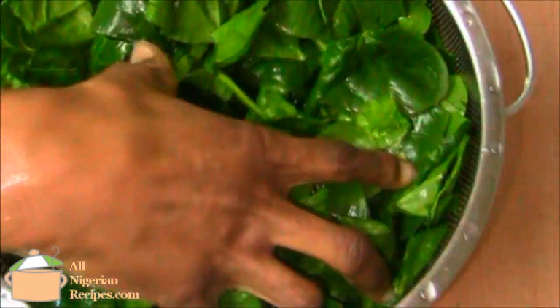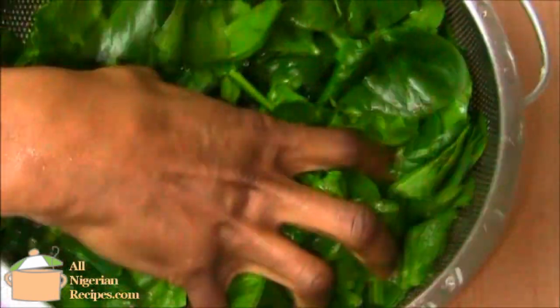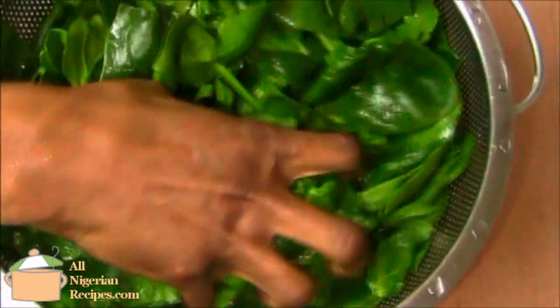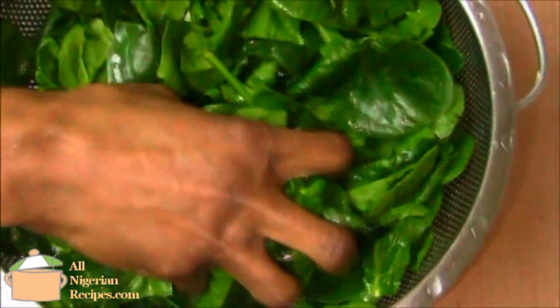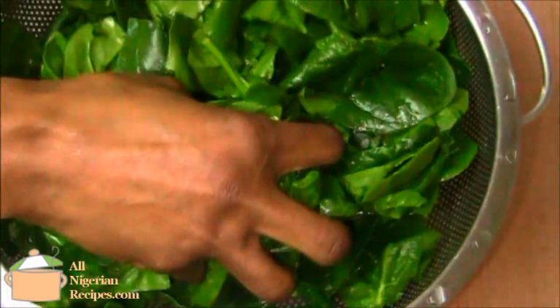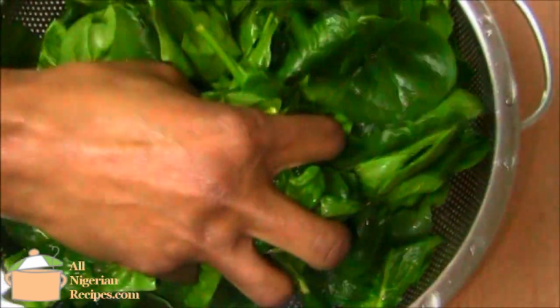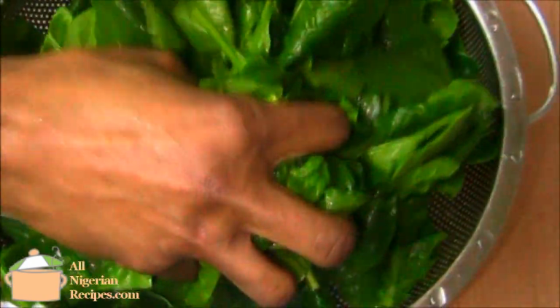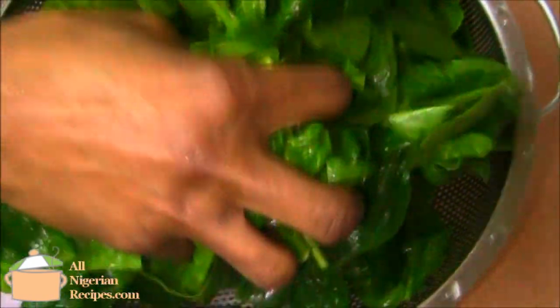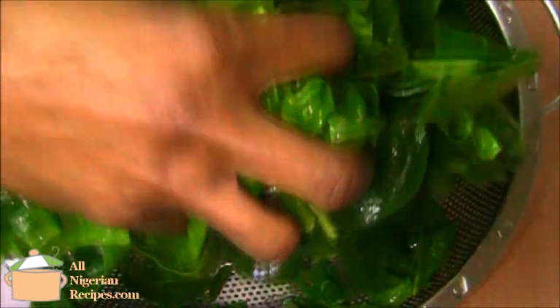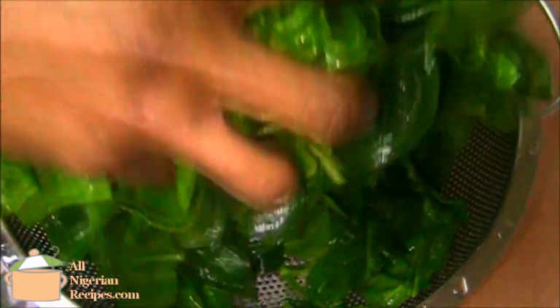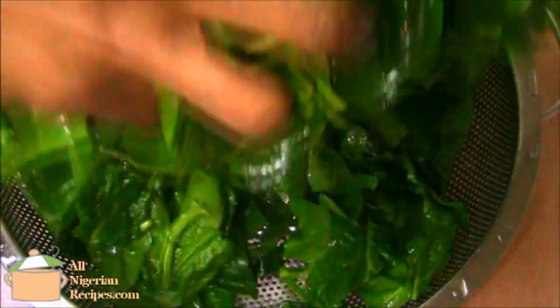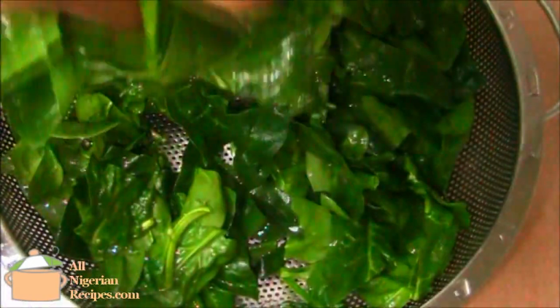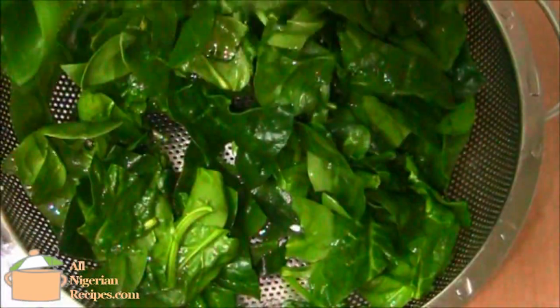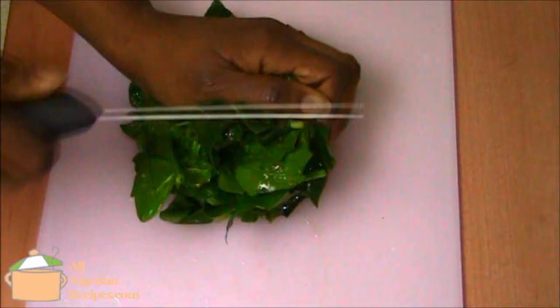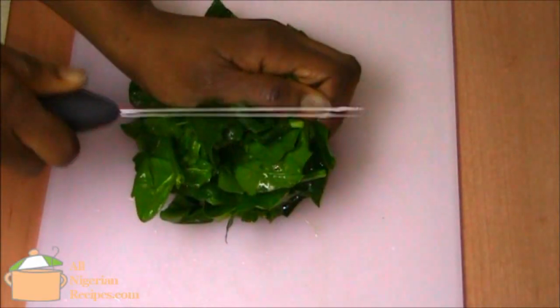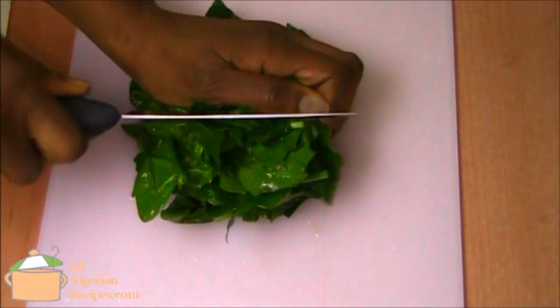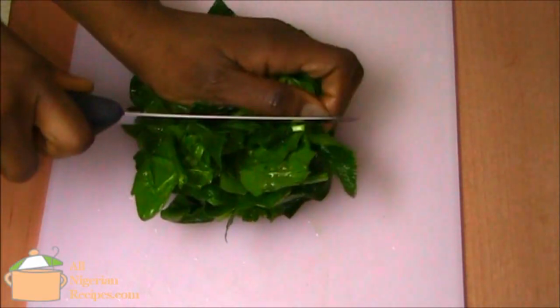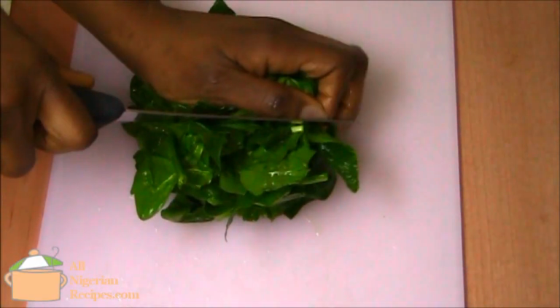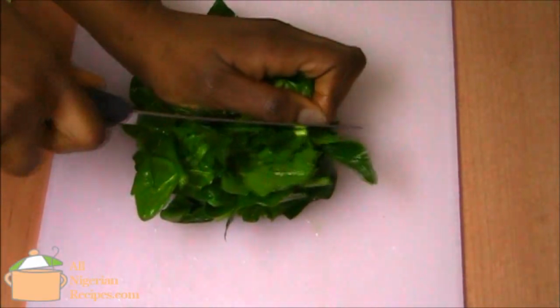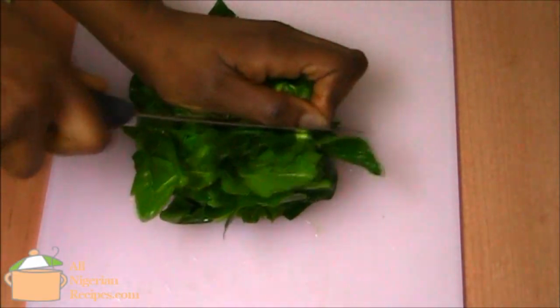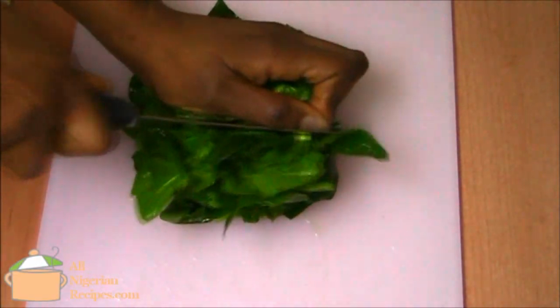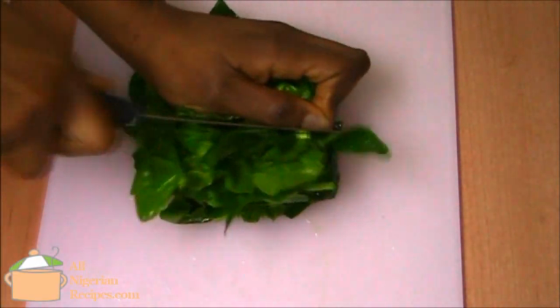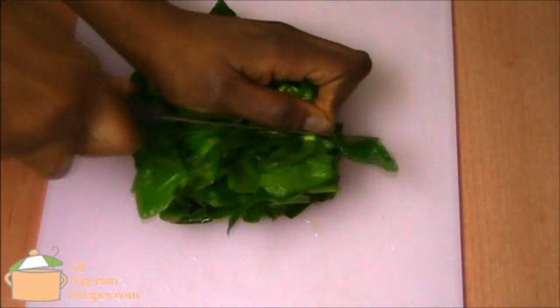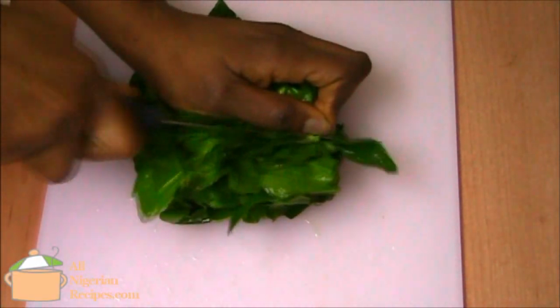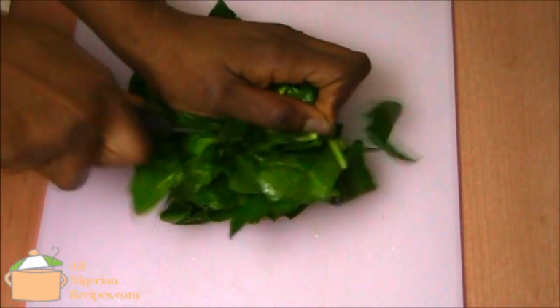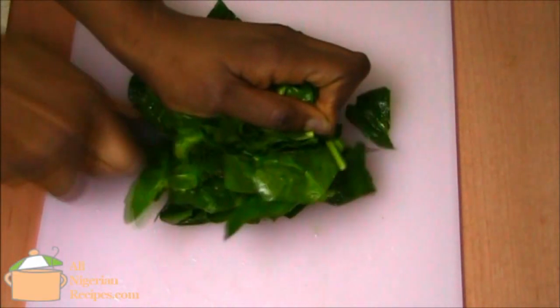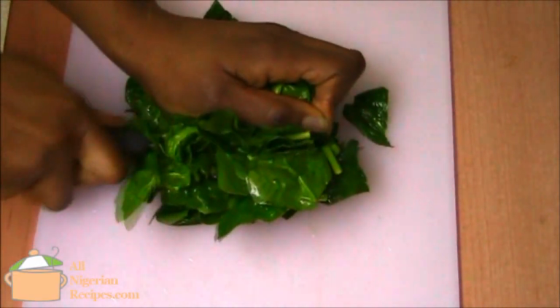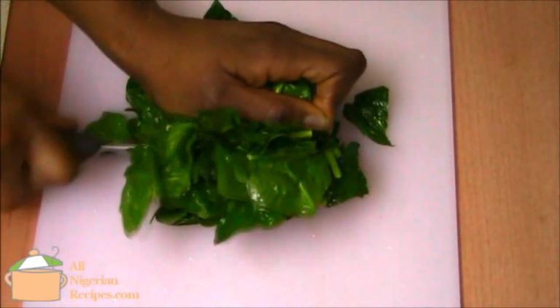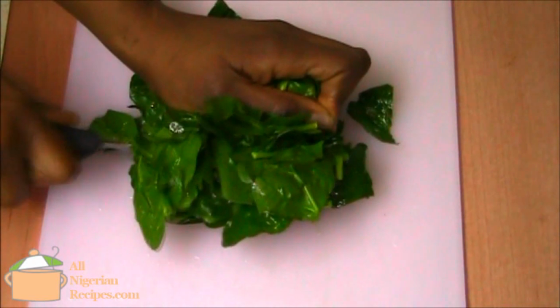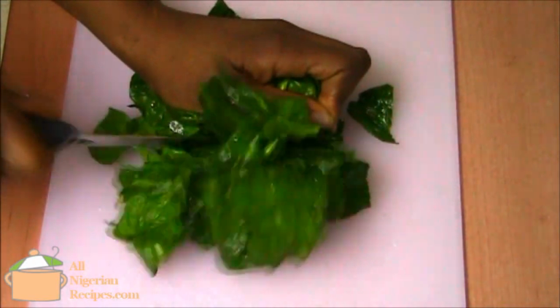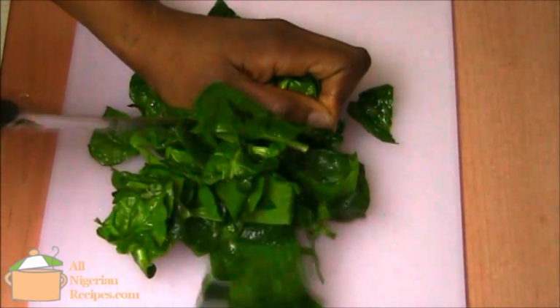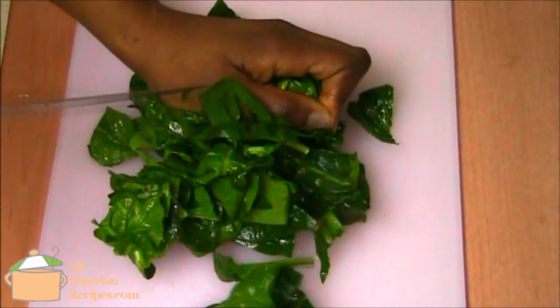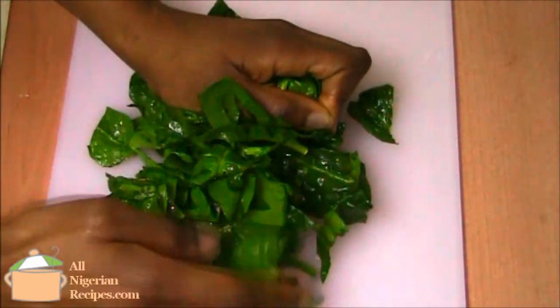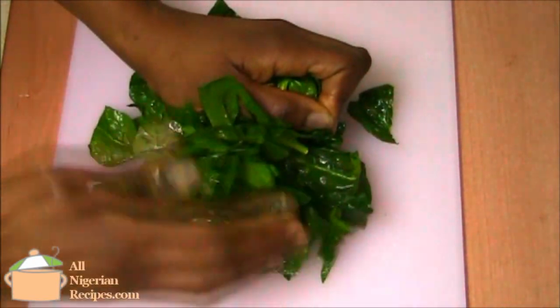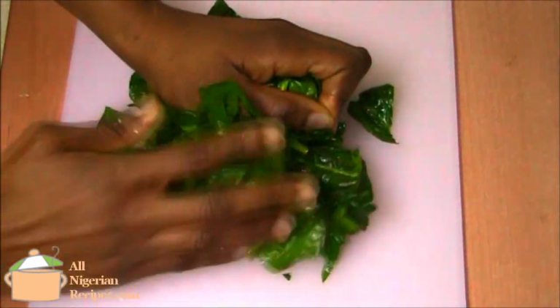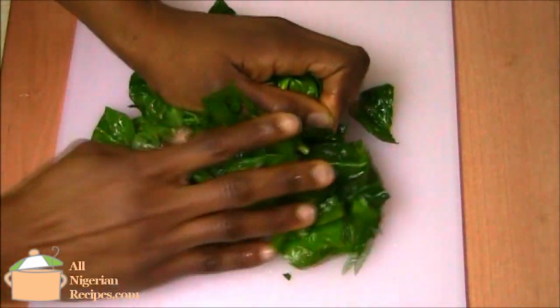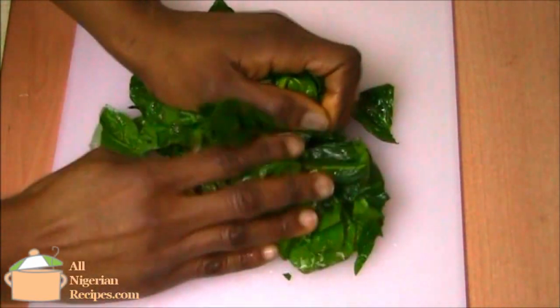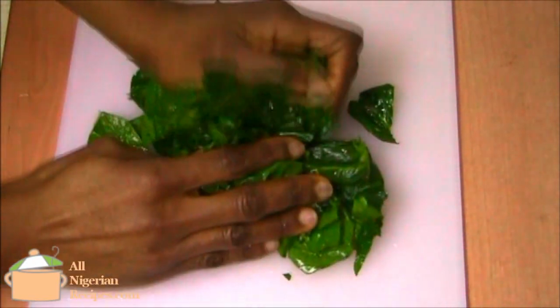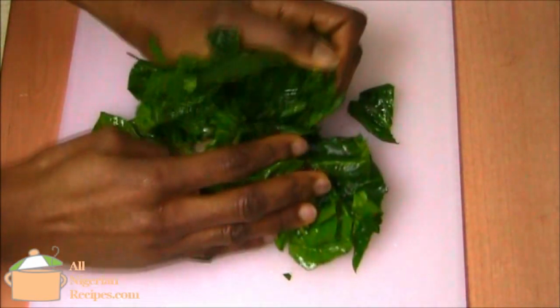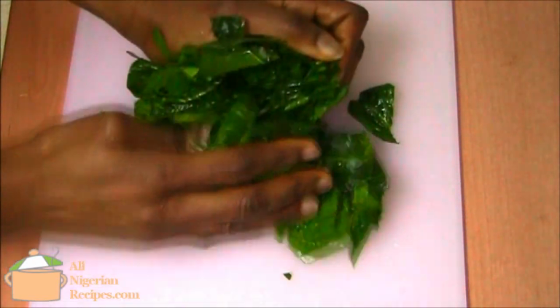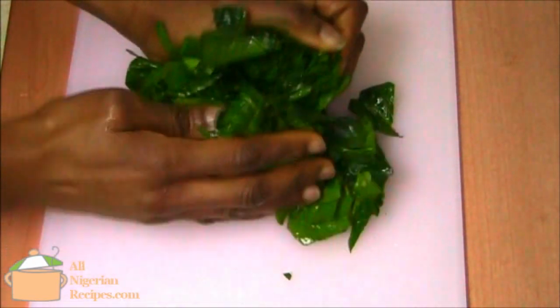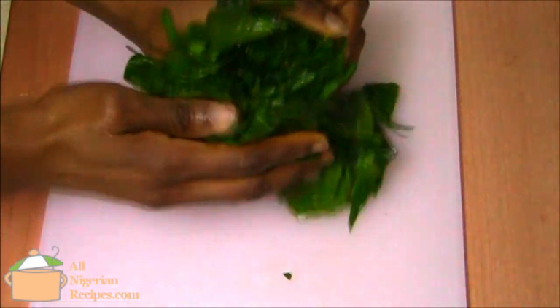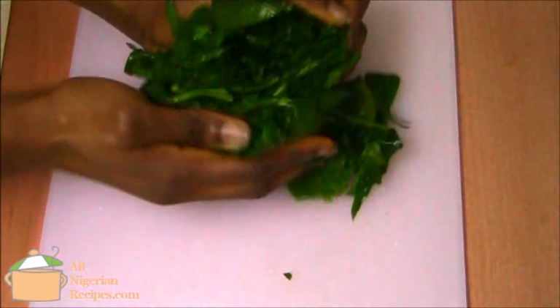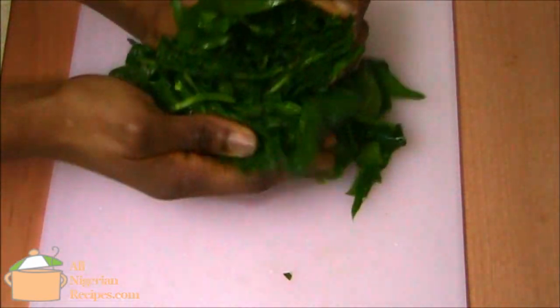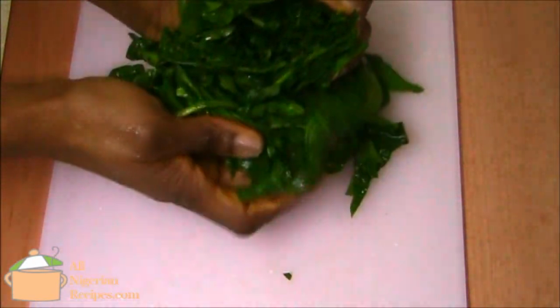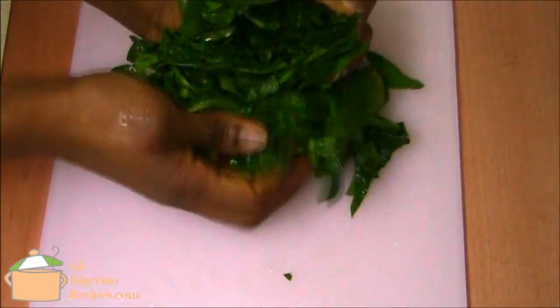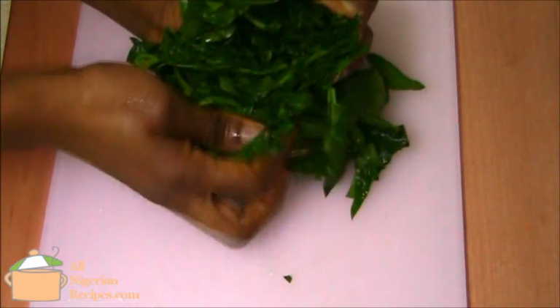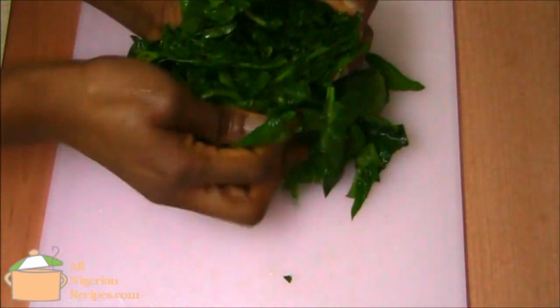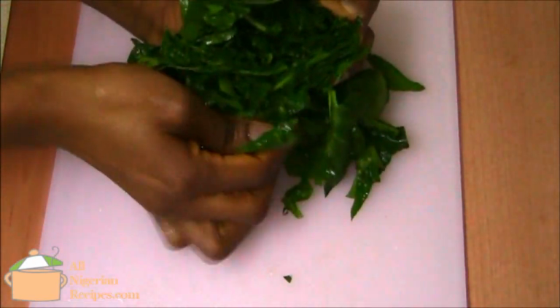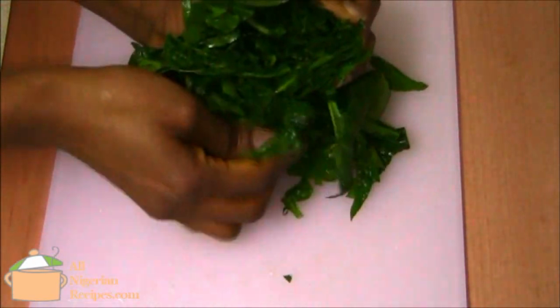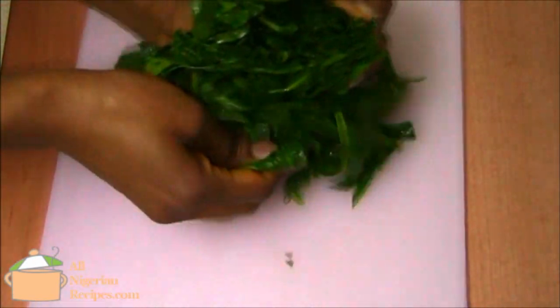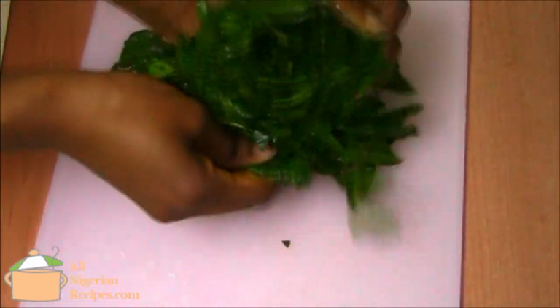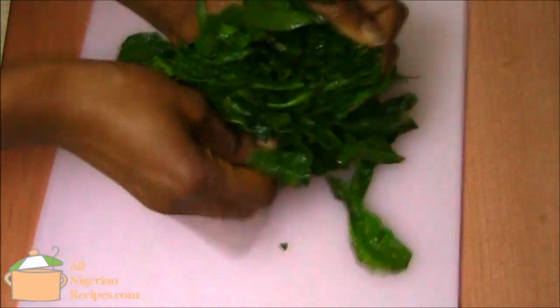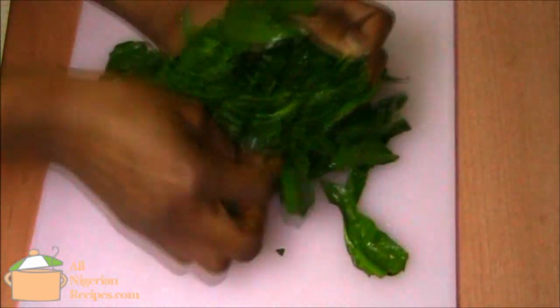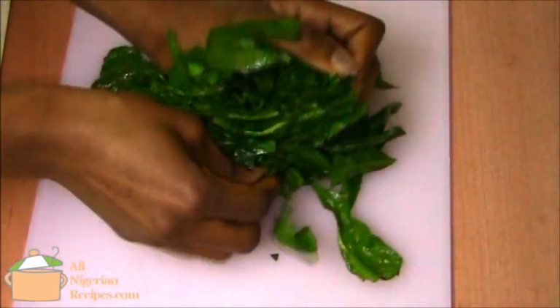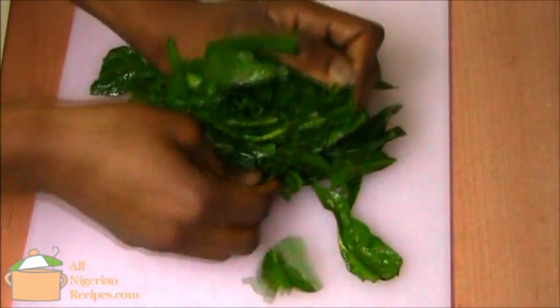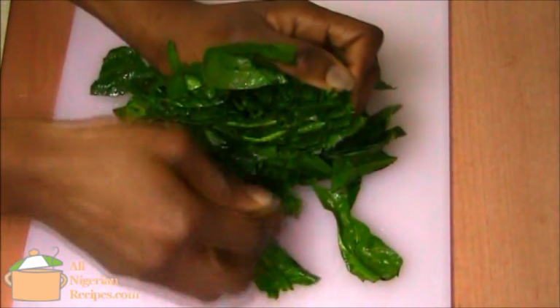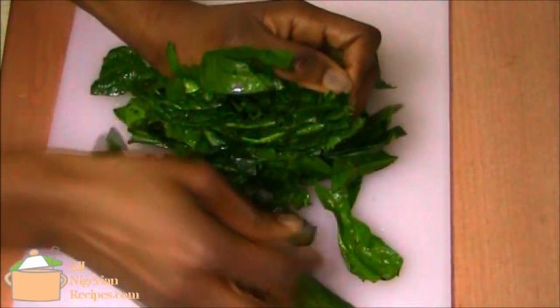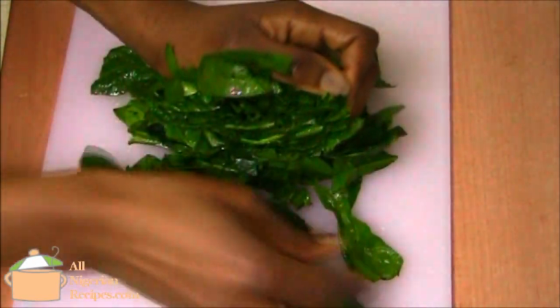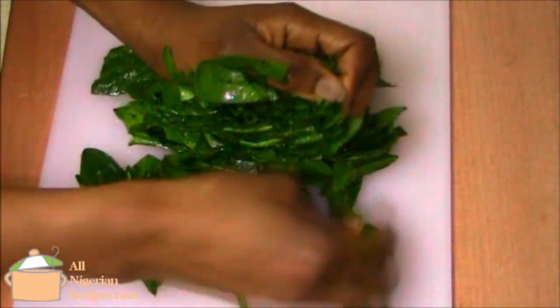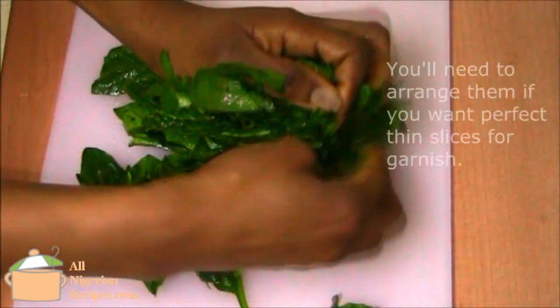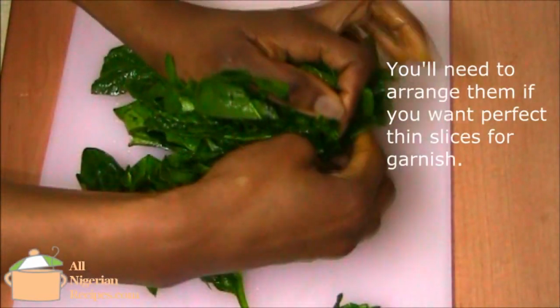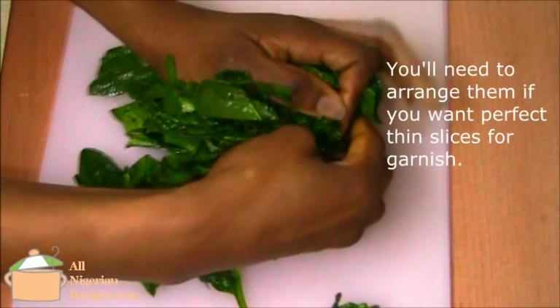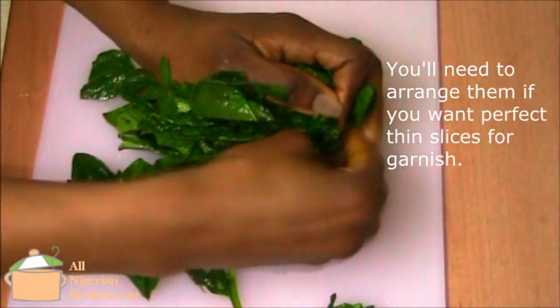You just get in there, cut the vegetables in half, tuck one half under the other like this, and slice normally.